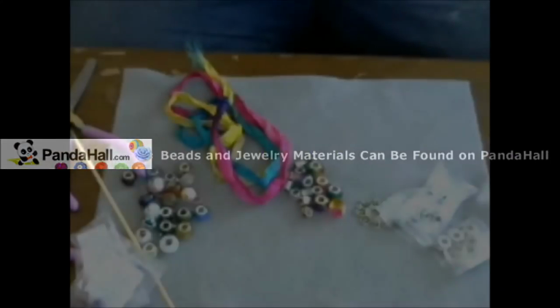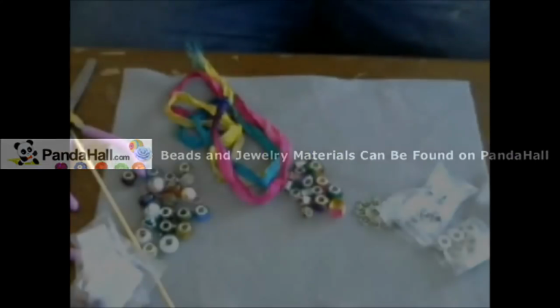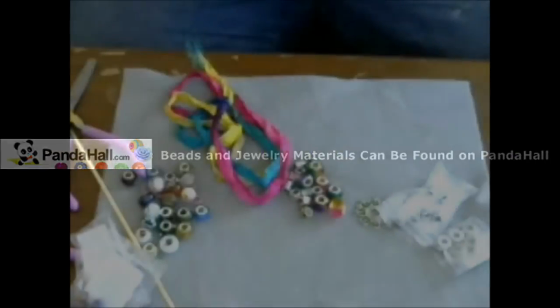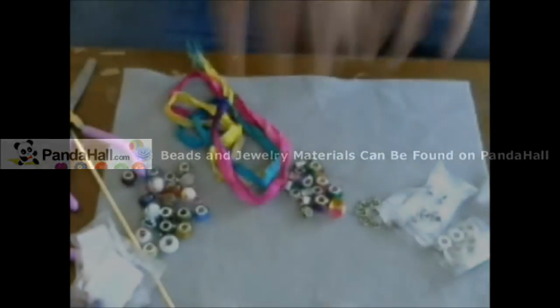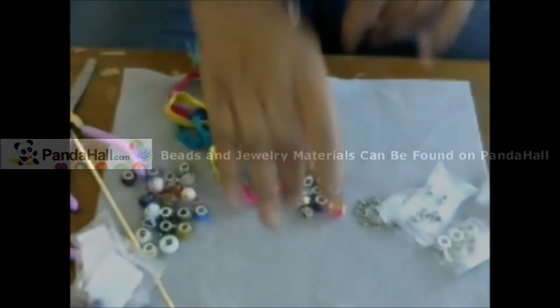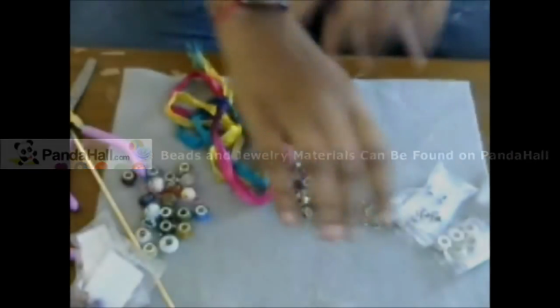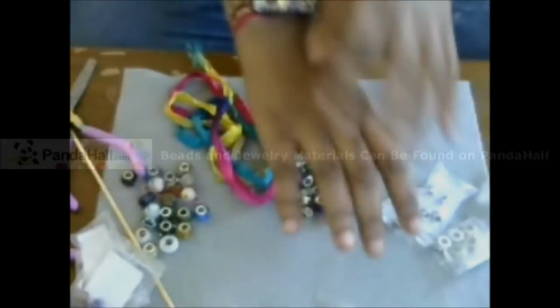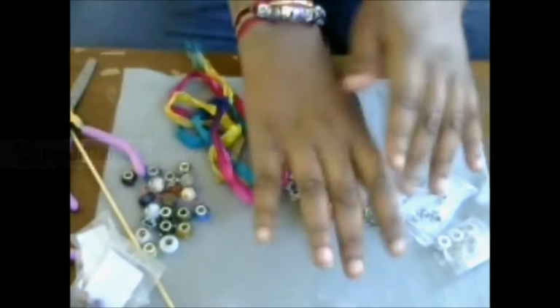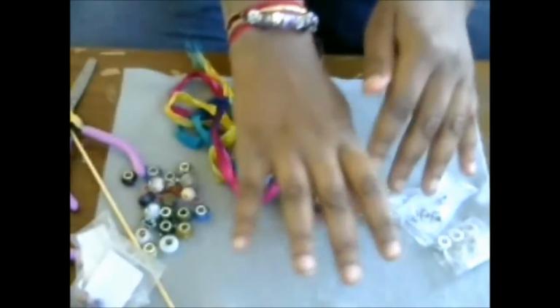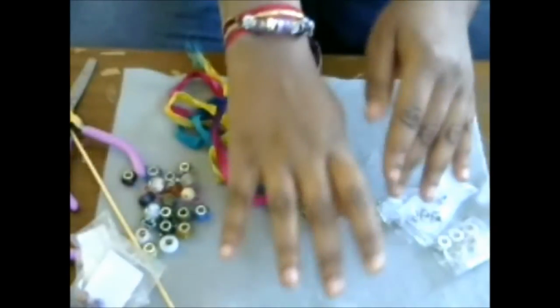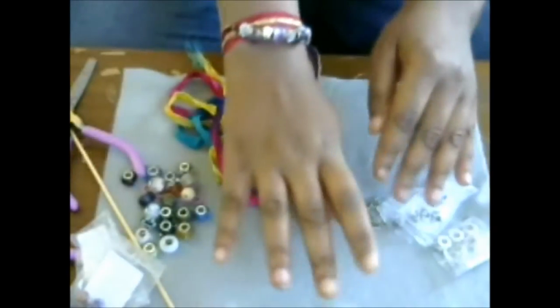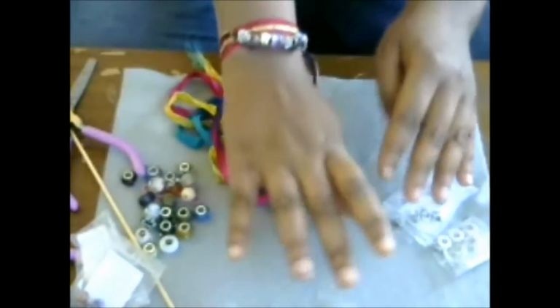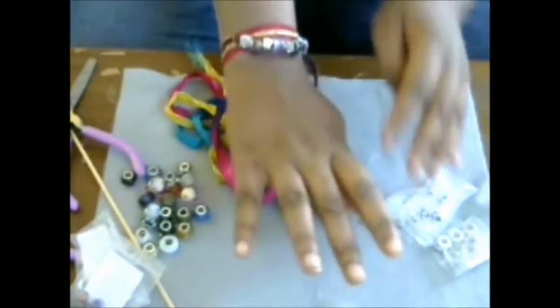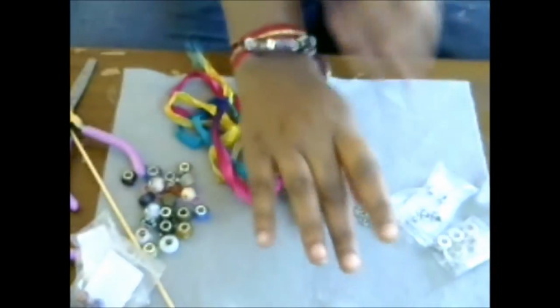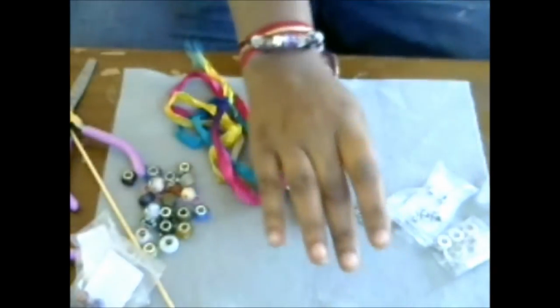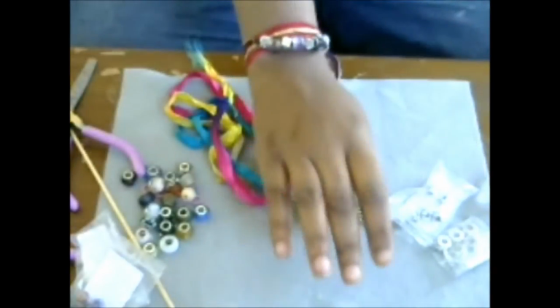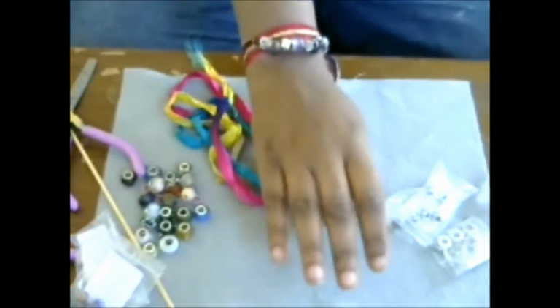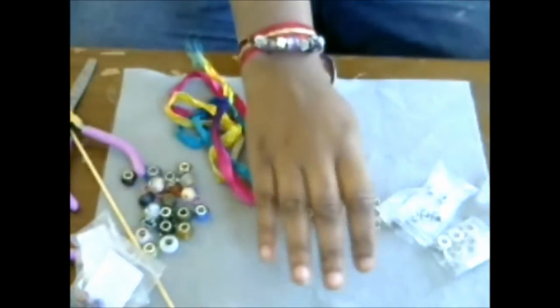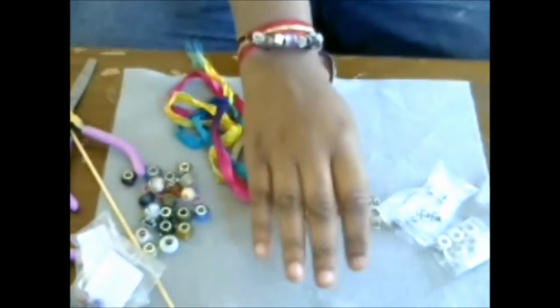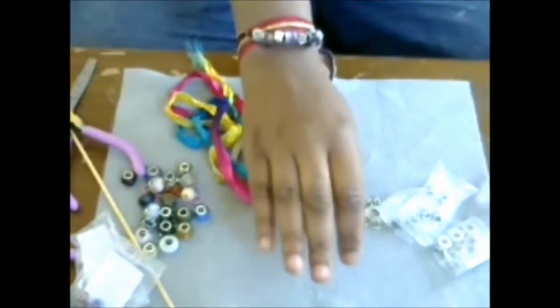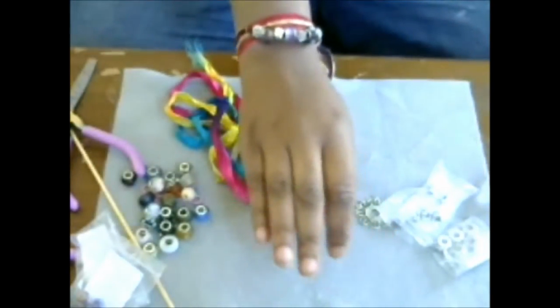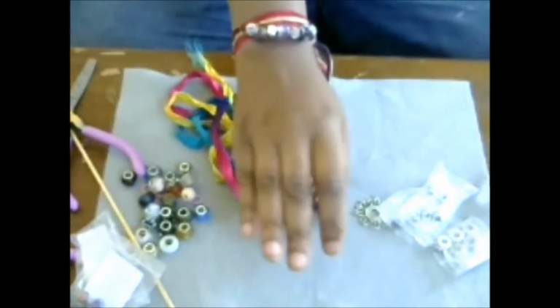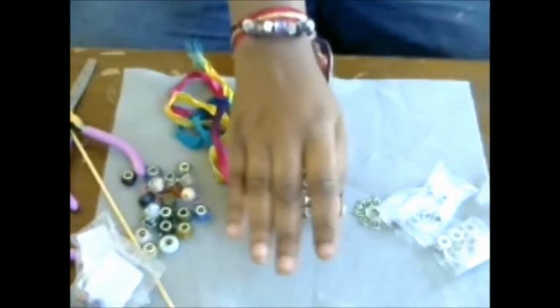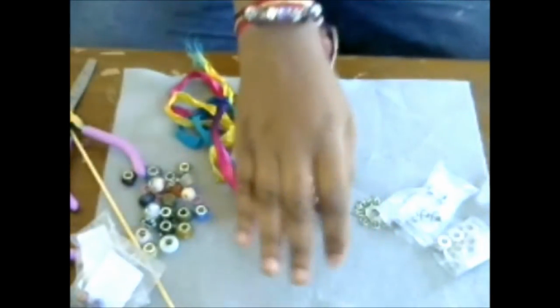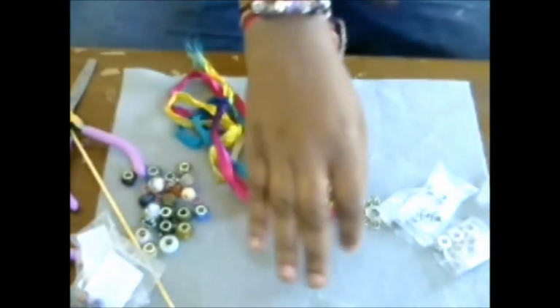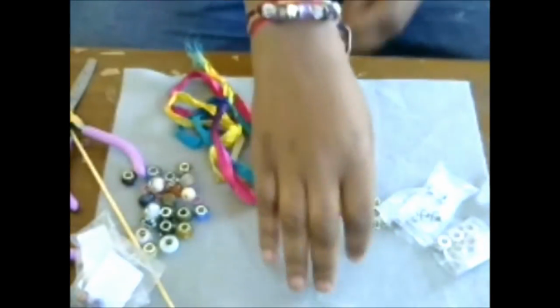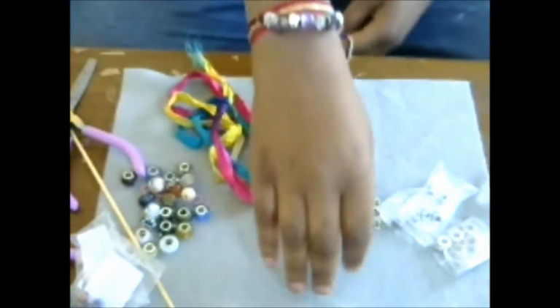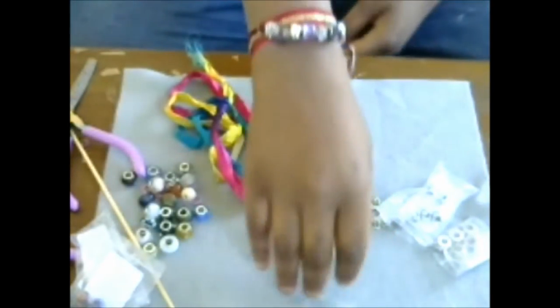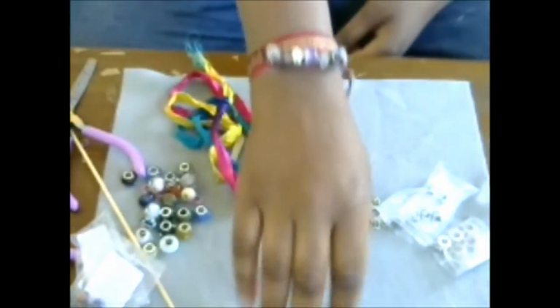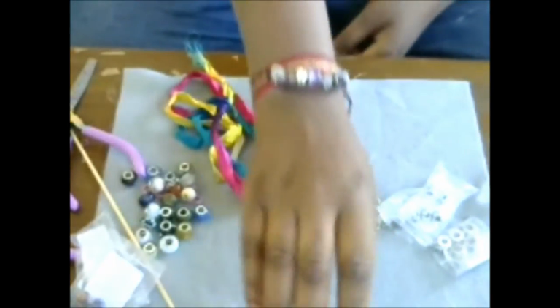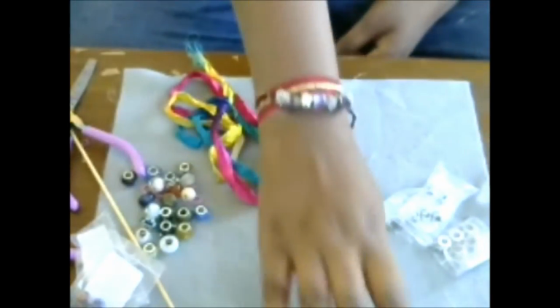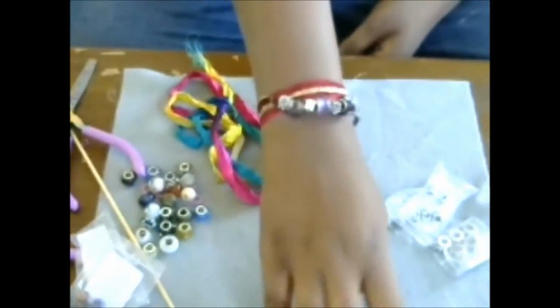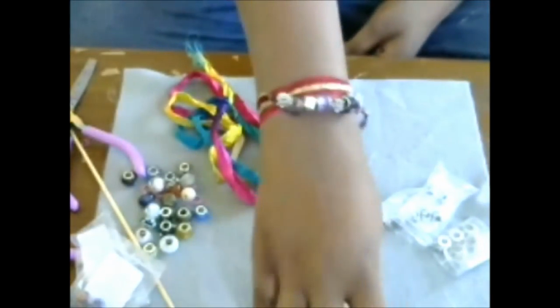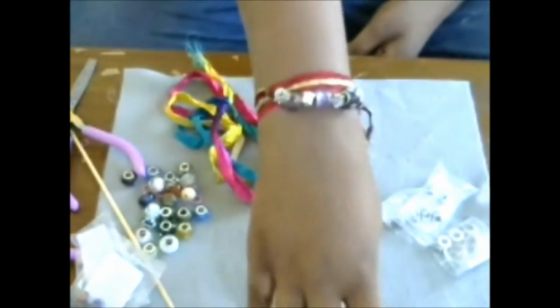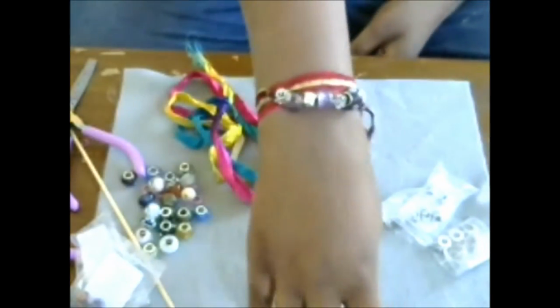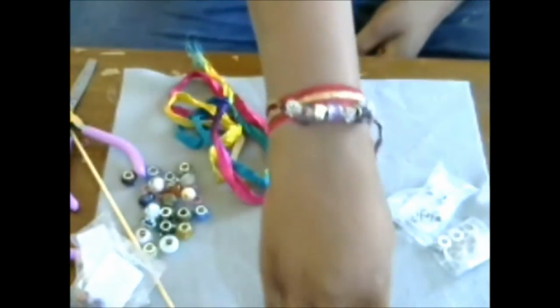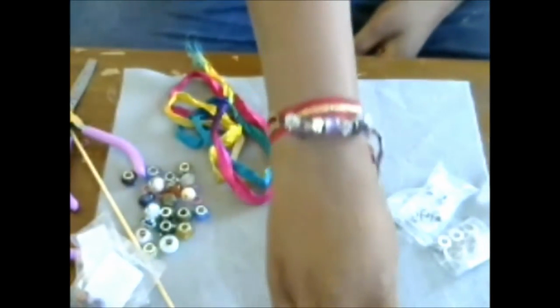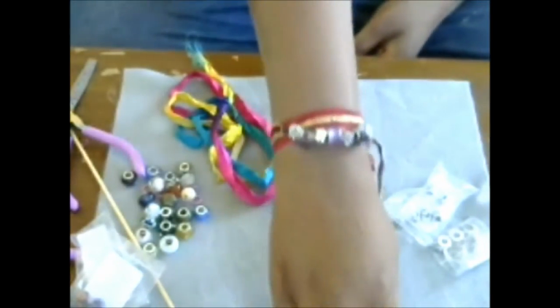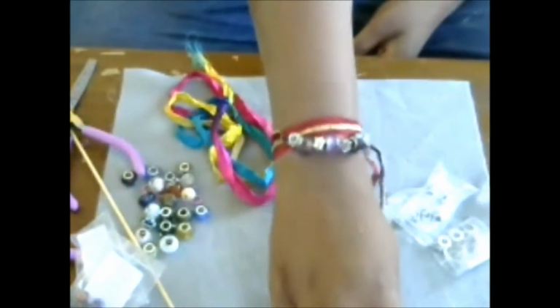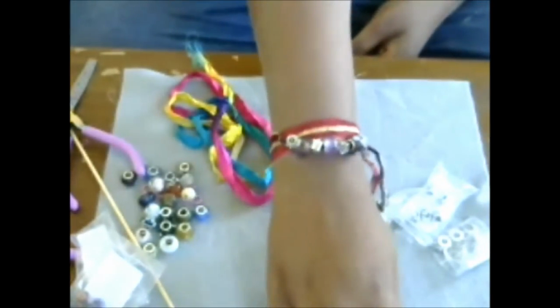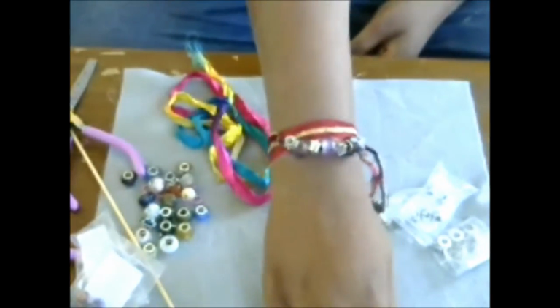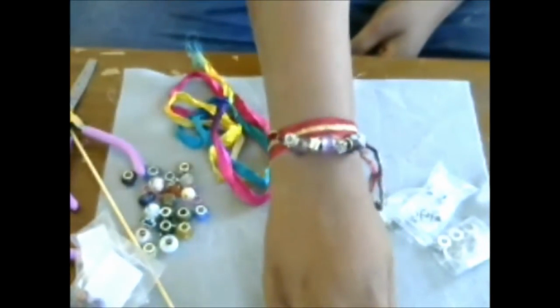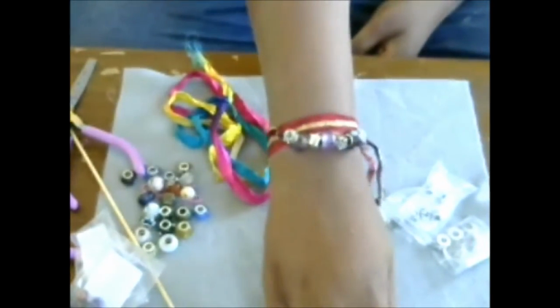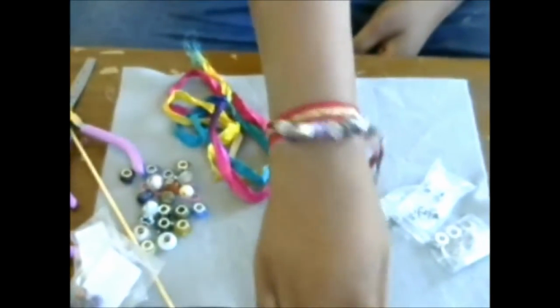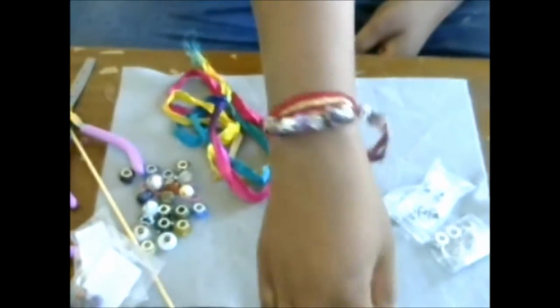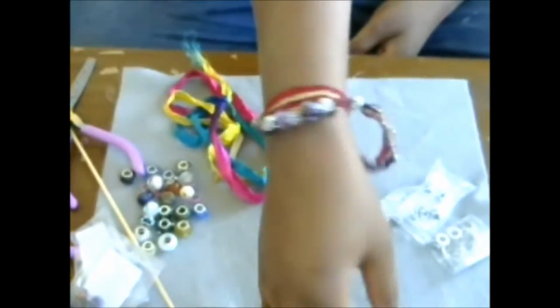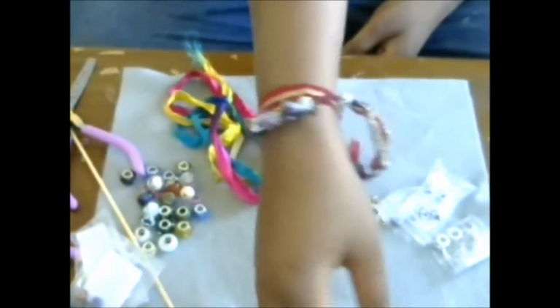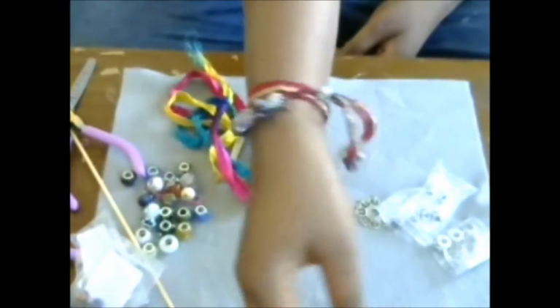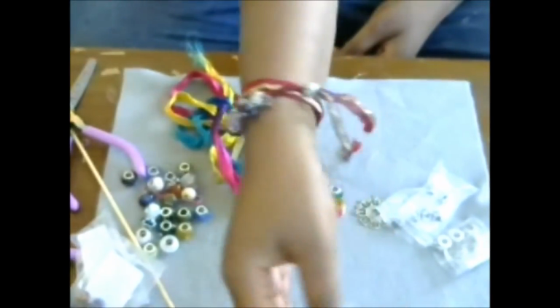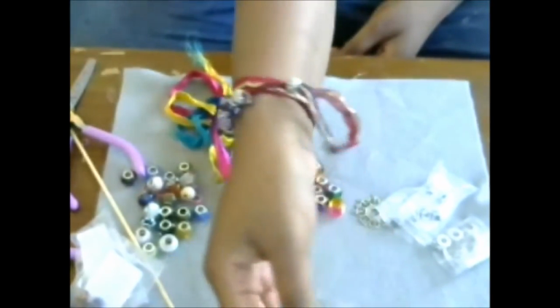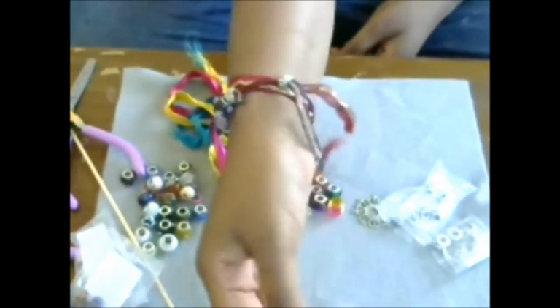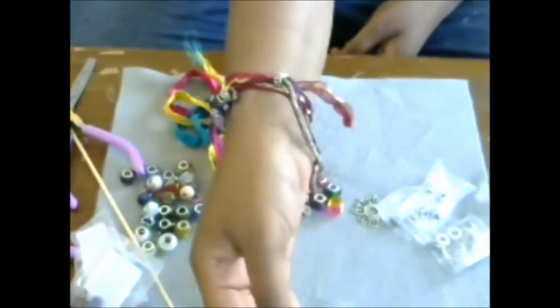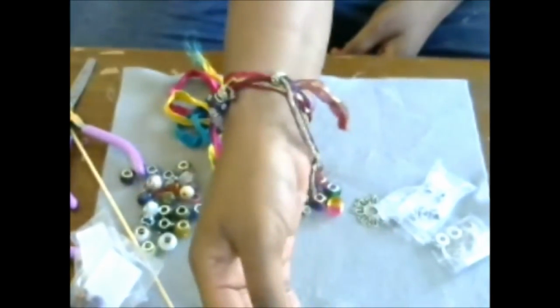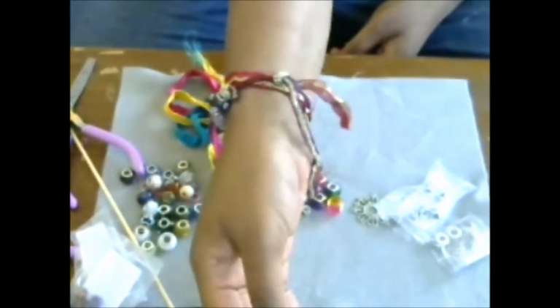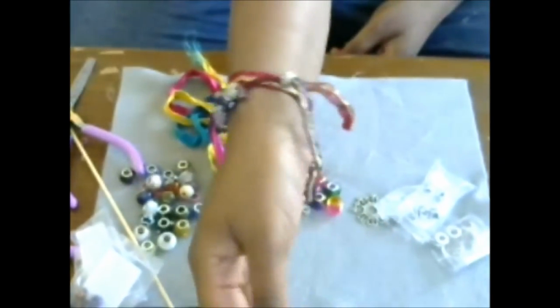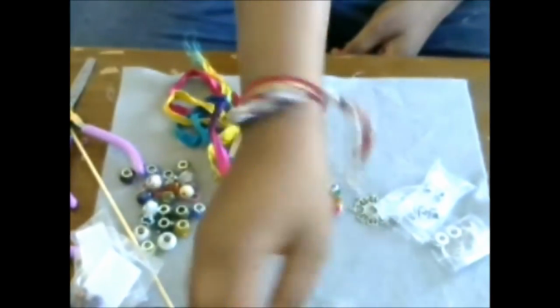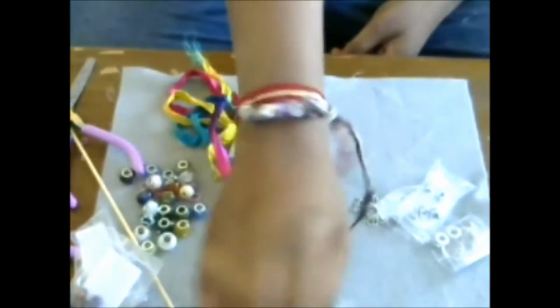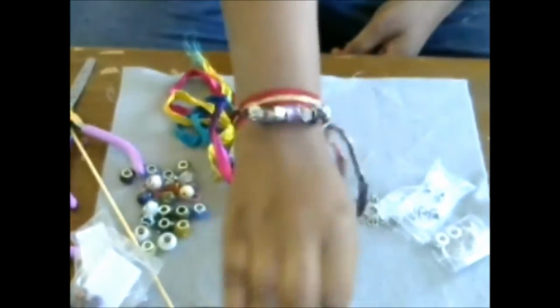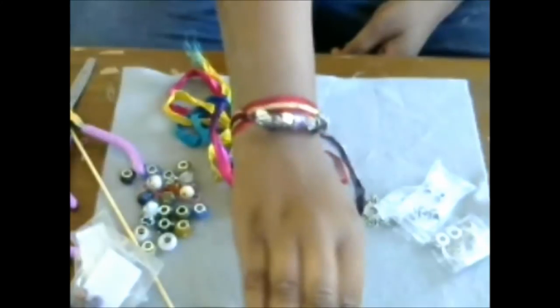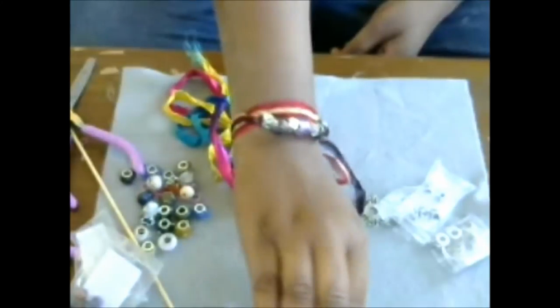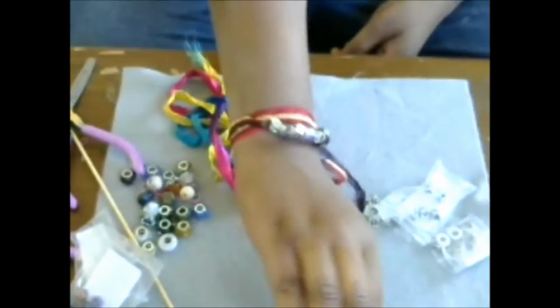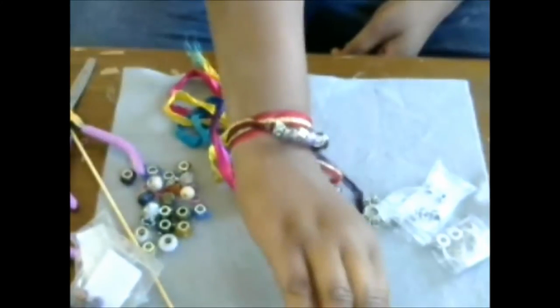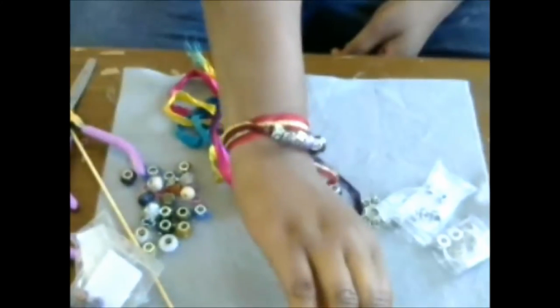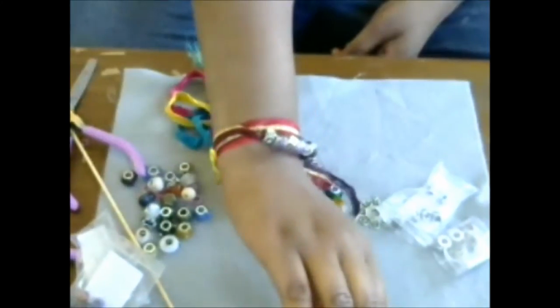Hi guys, it's Yumi from Crafts Names and Things. Today we are going to make one of these beautiful wrap bracelets.